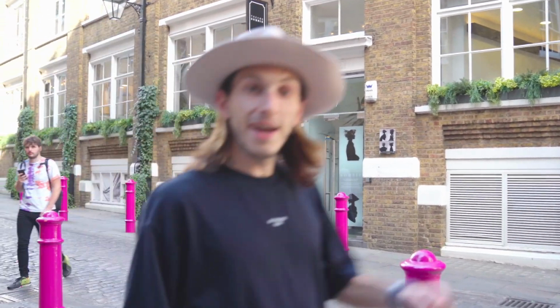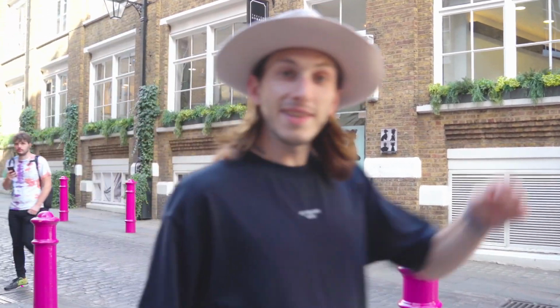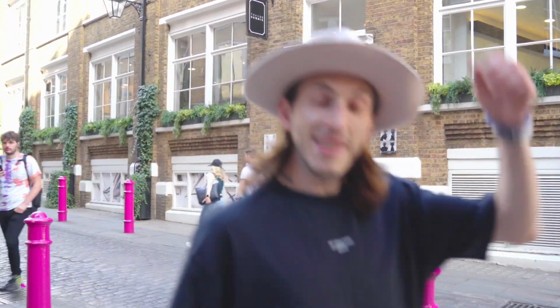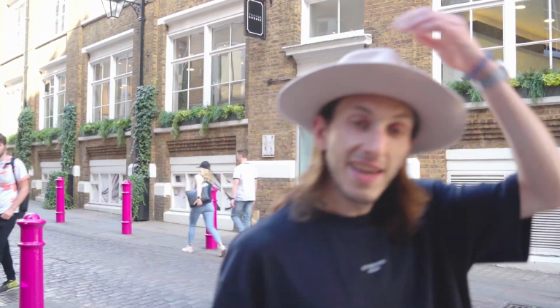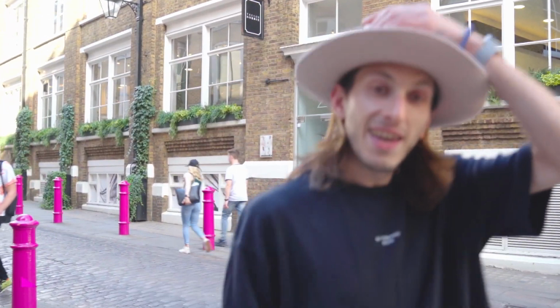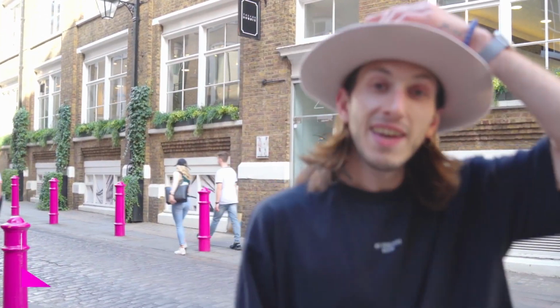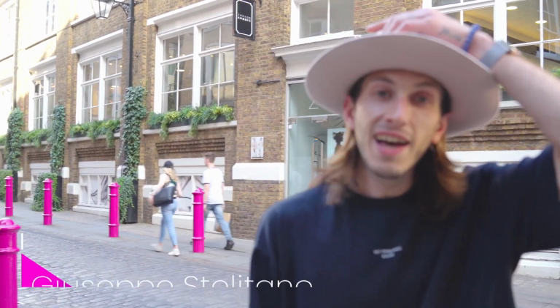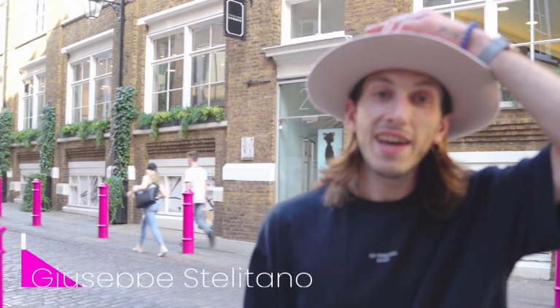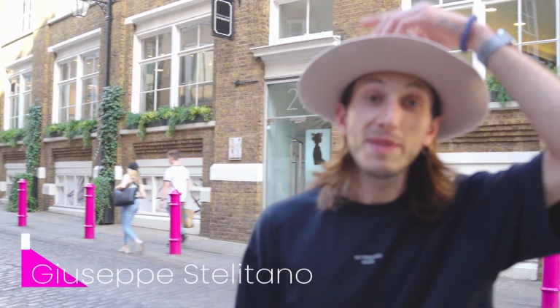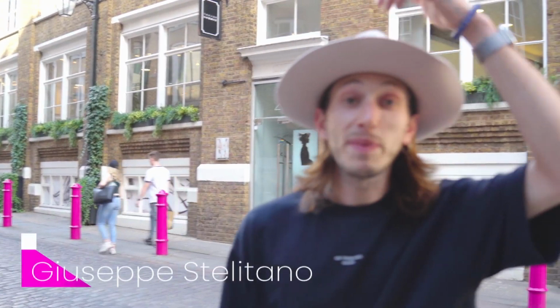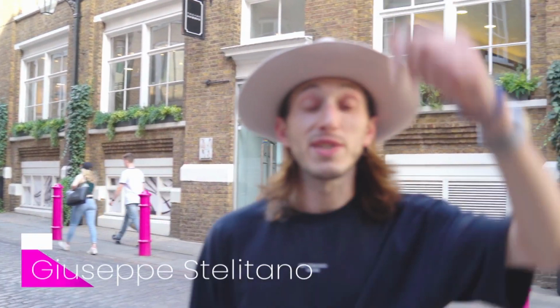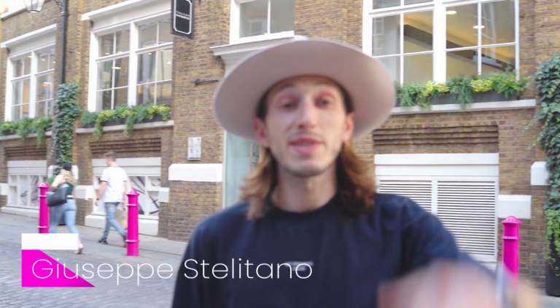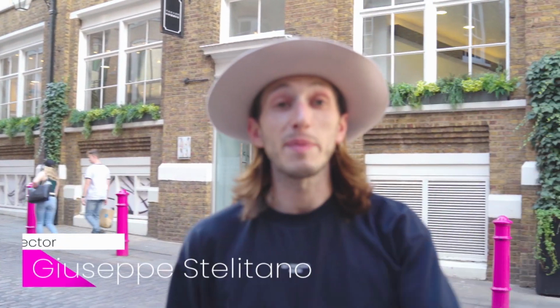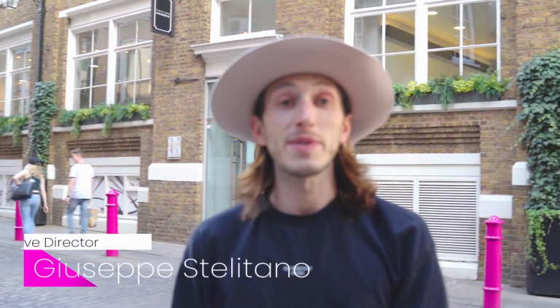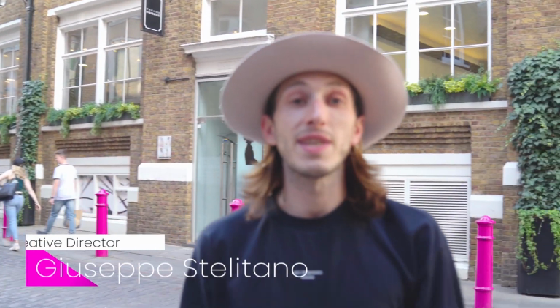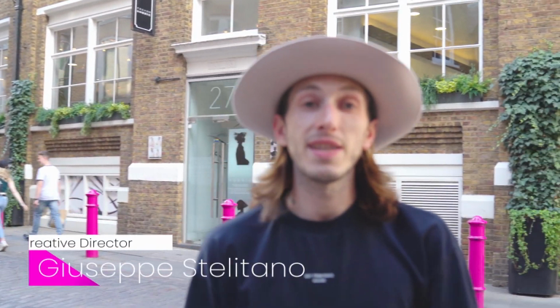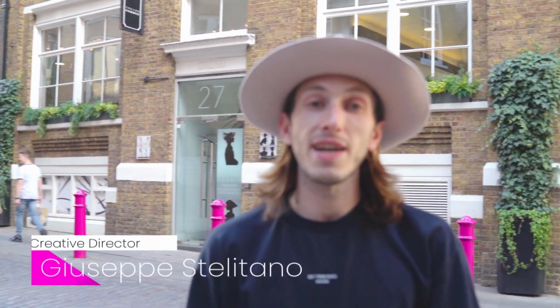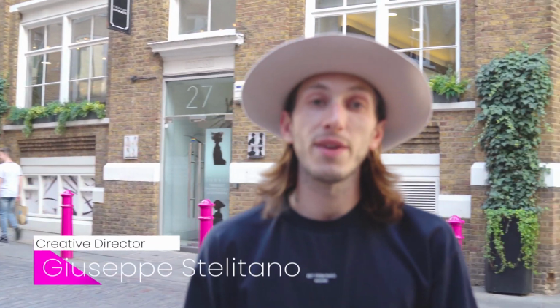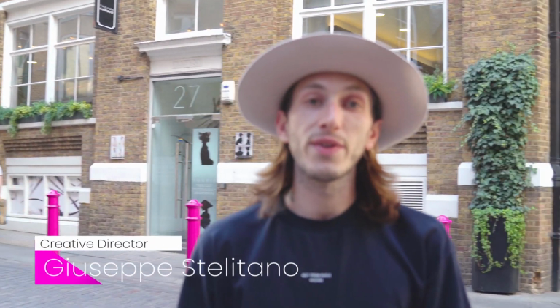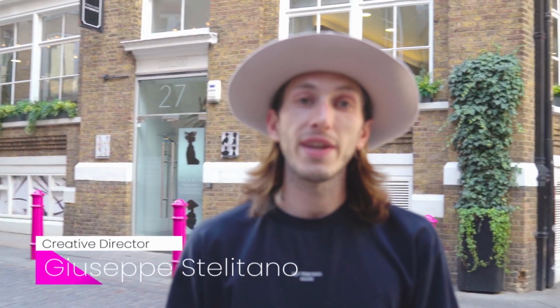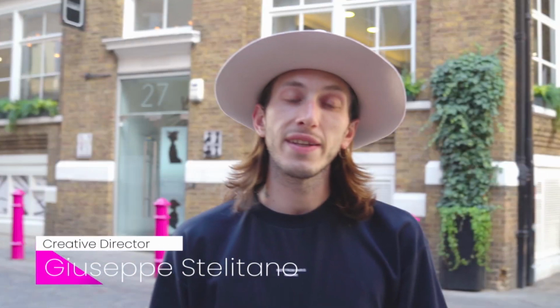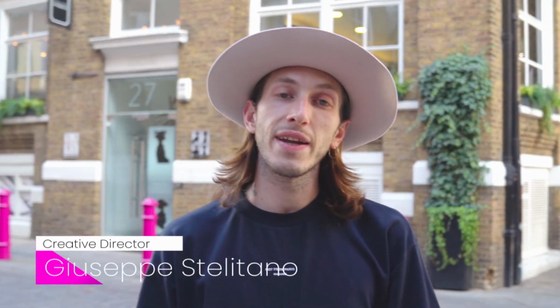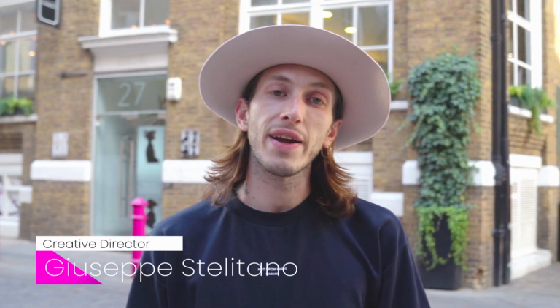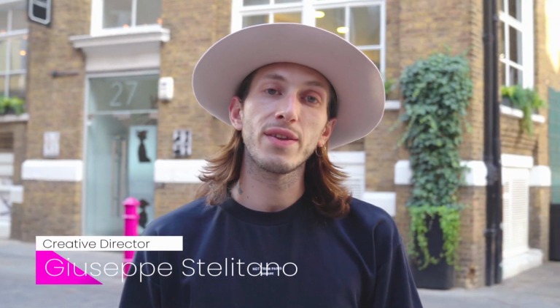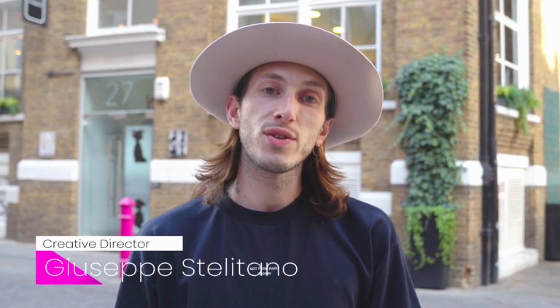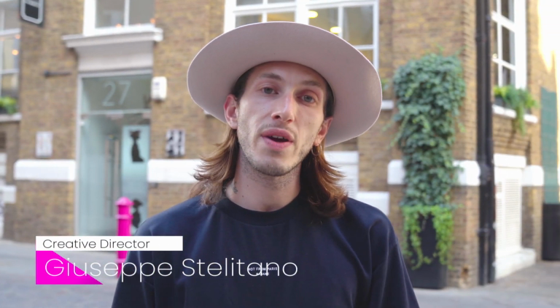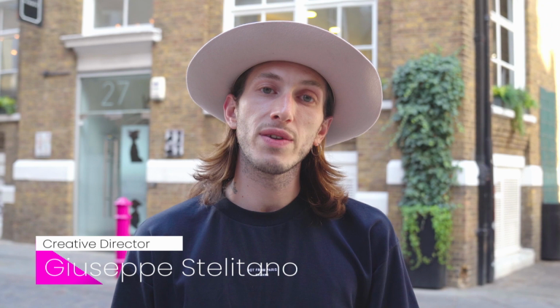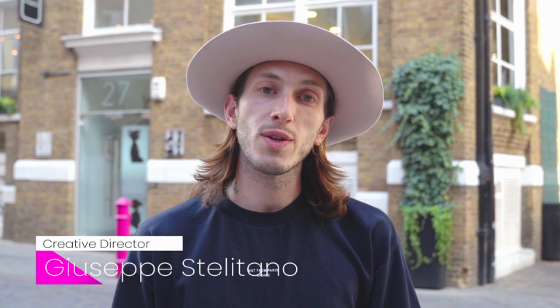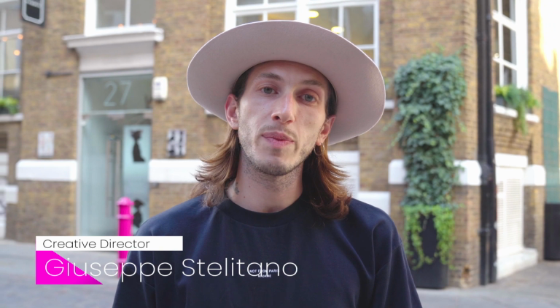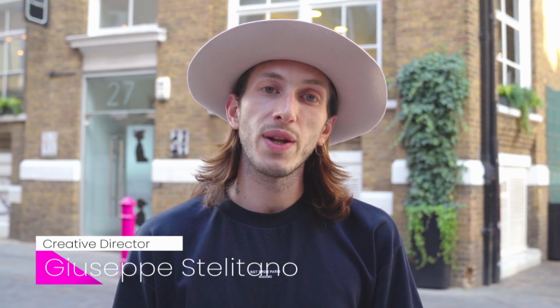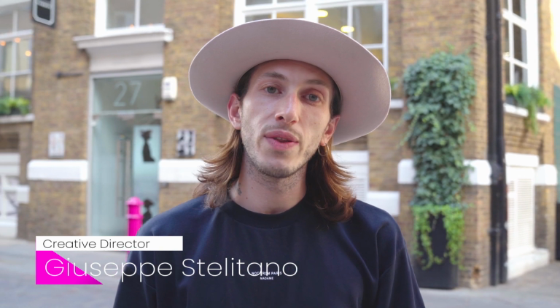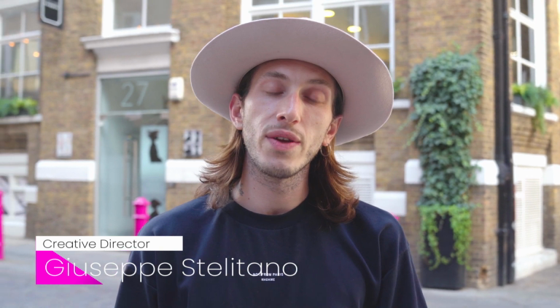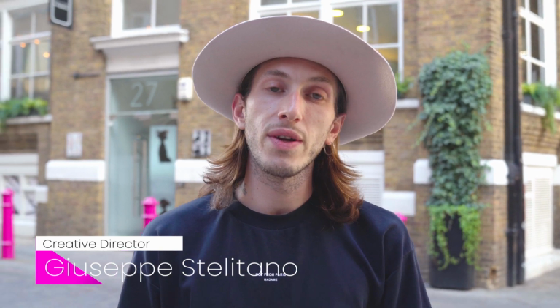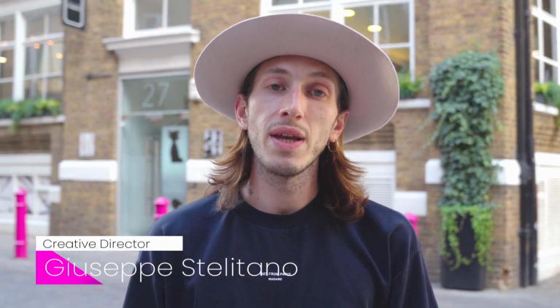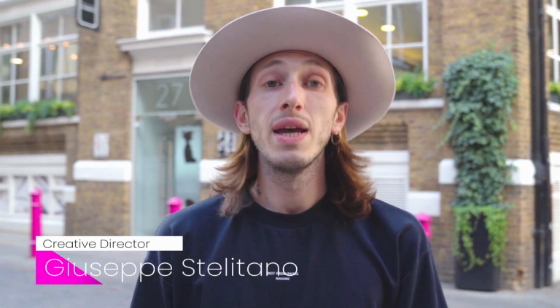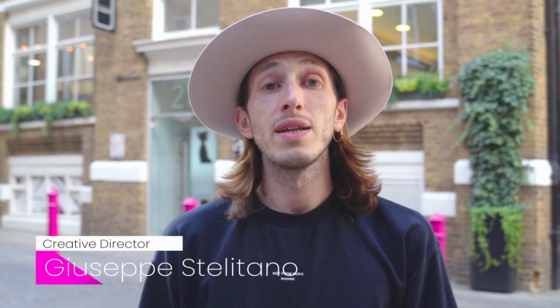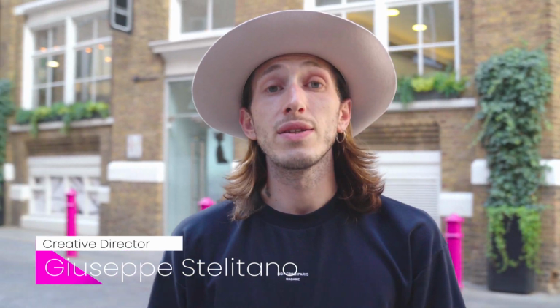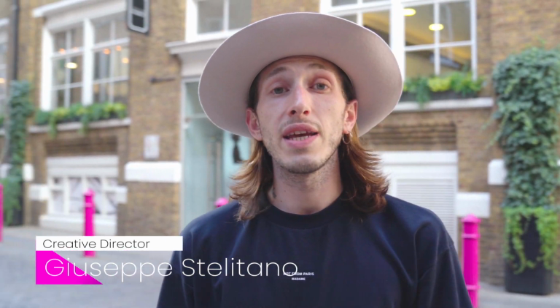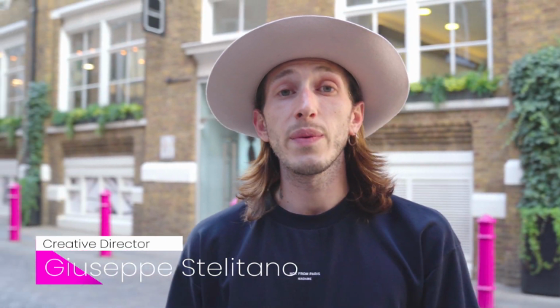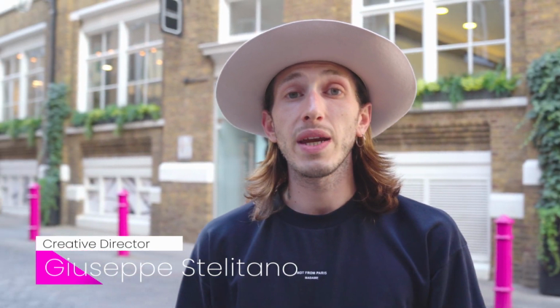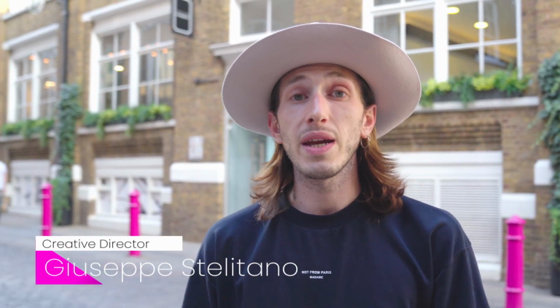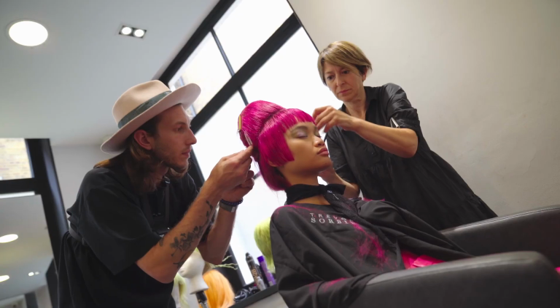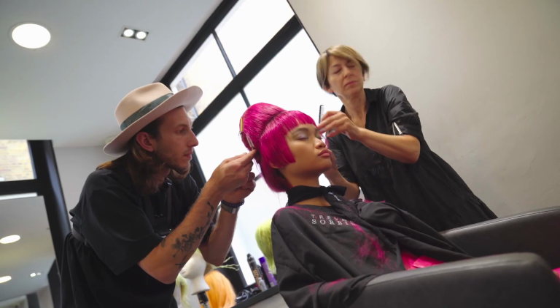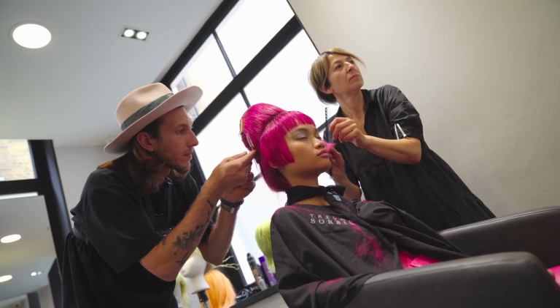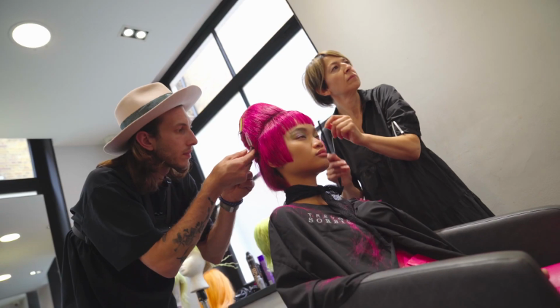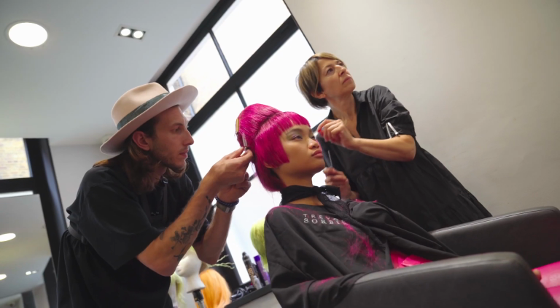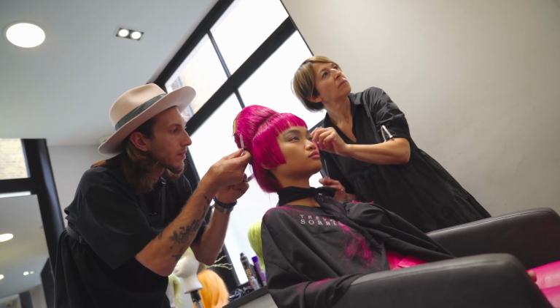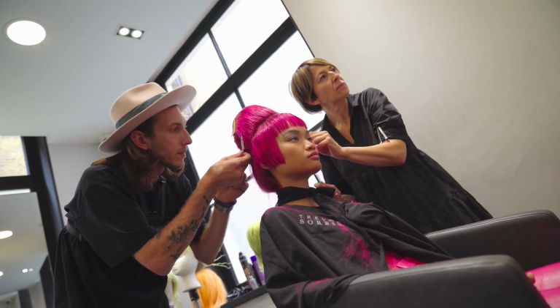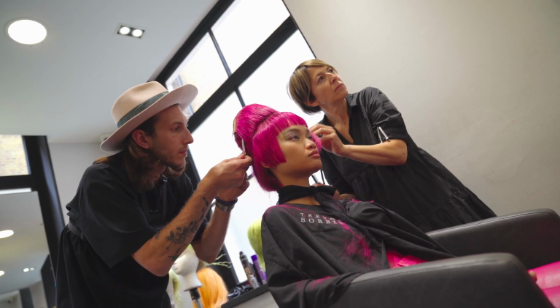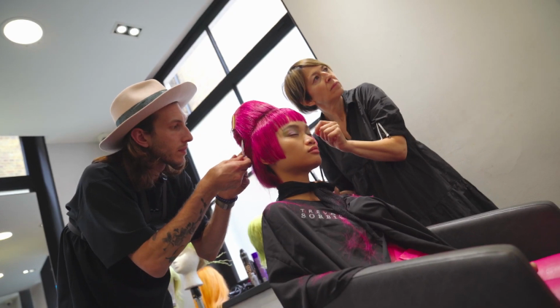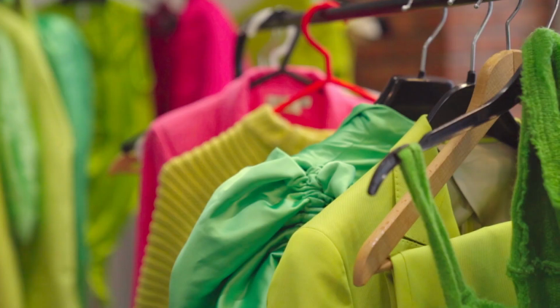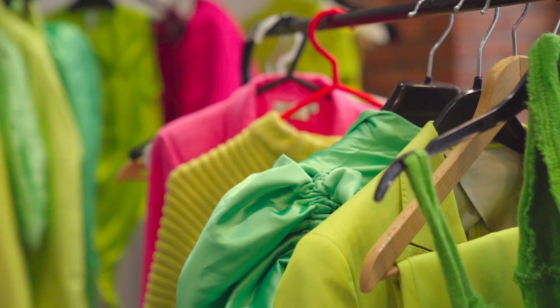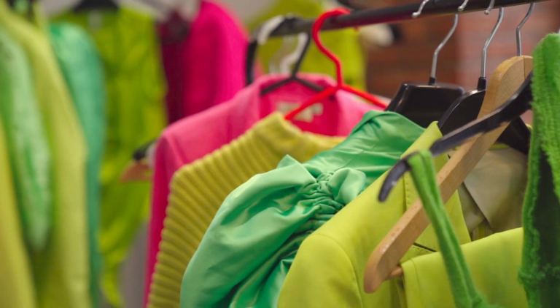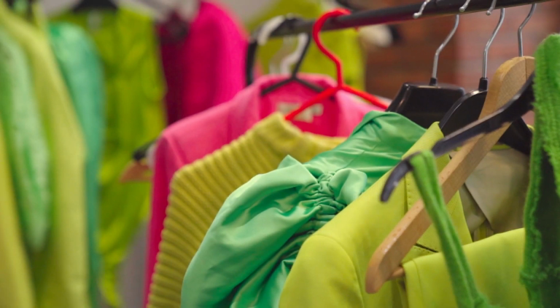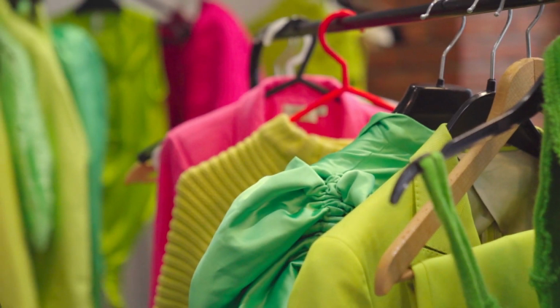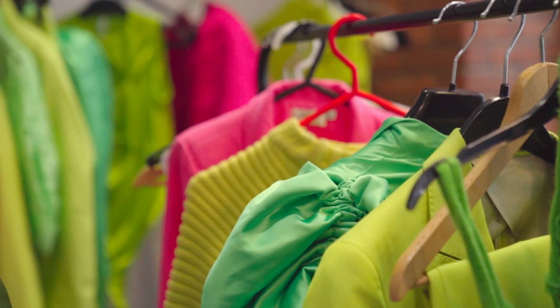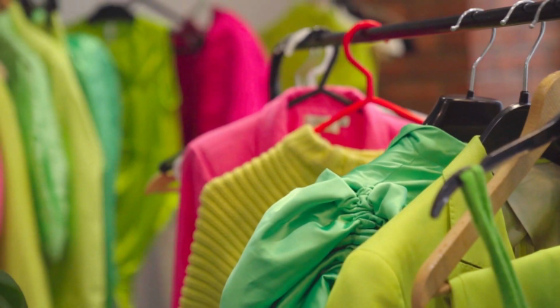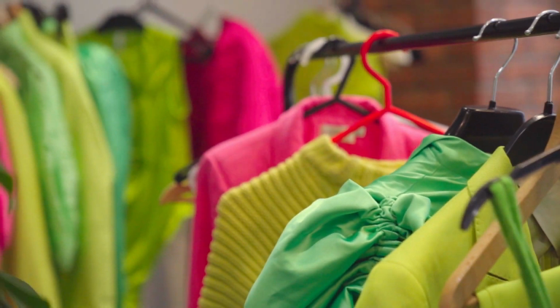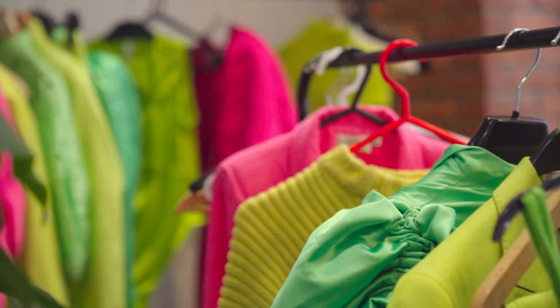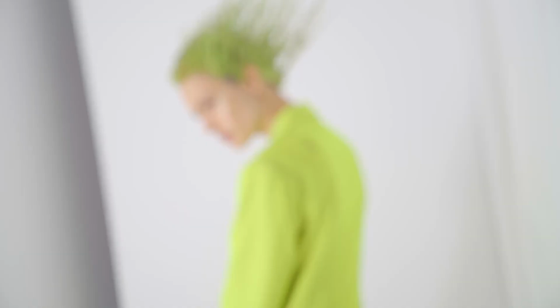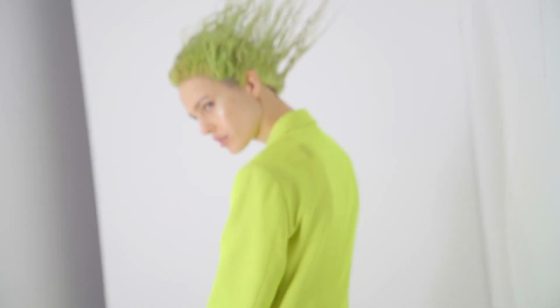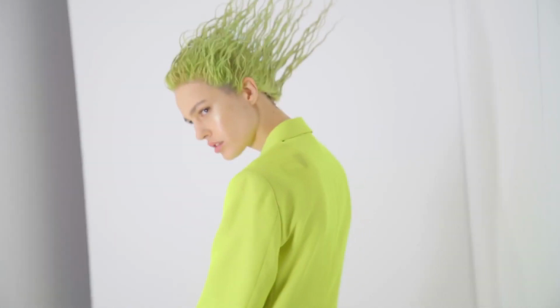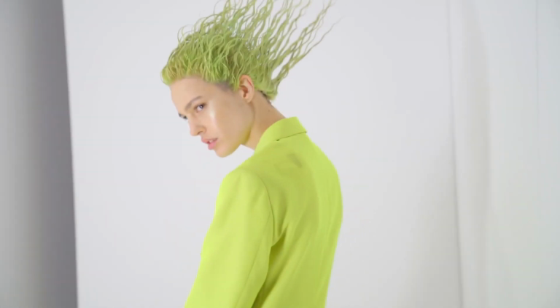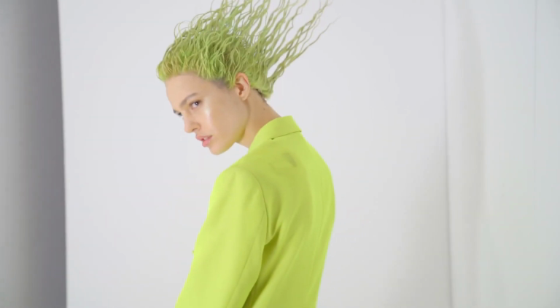Hi guys, it's me Giuseppe Vasilitano, Creative Director of Trevor Sorbie London. Today we're here in Covent Garden to shoot our new collection, Chroma.